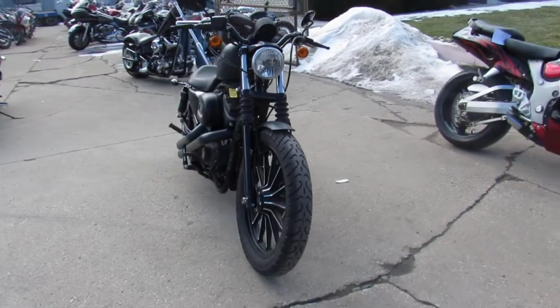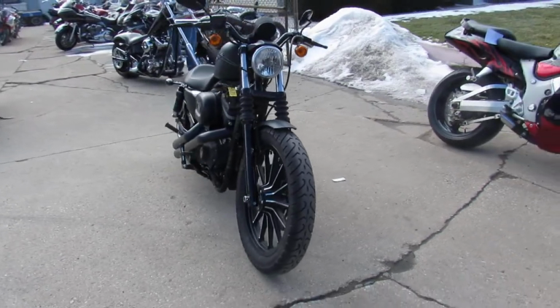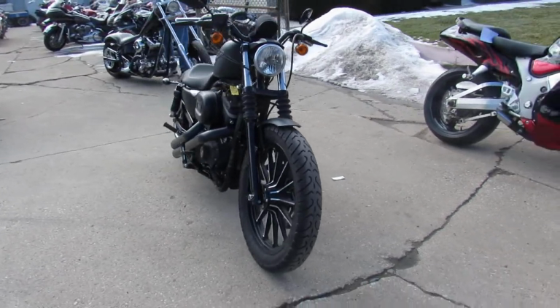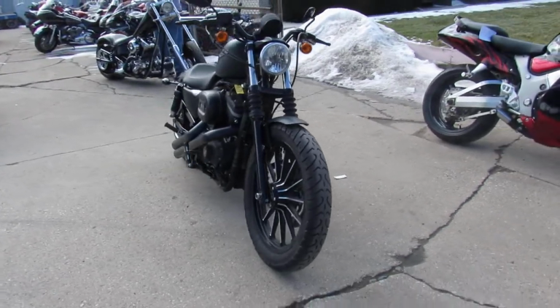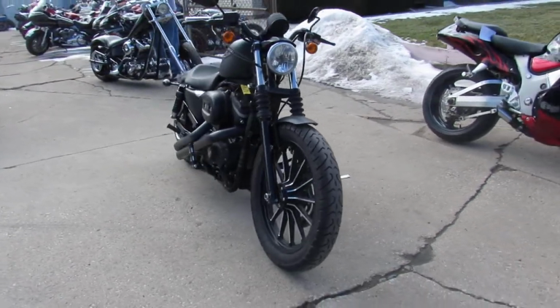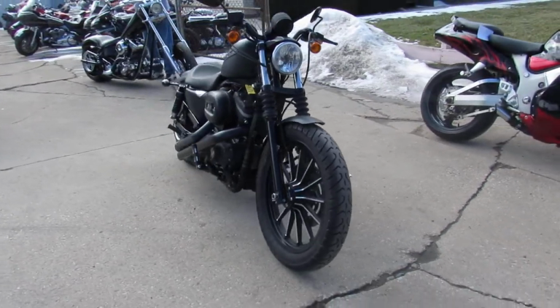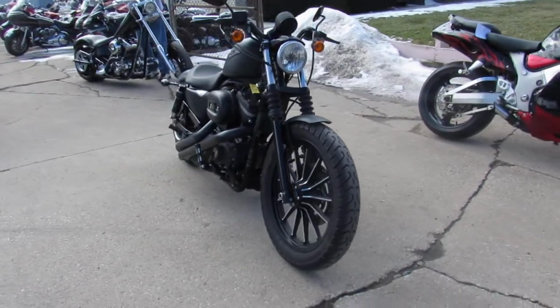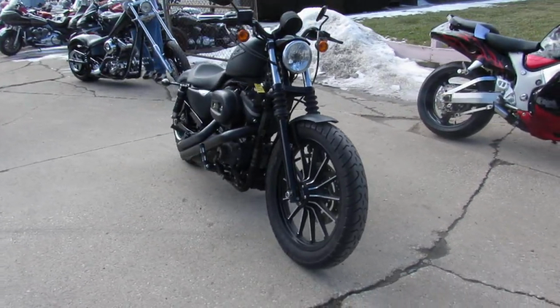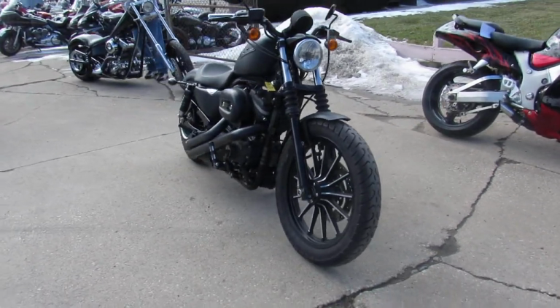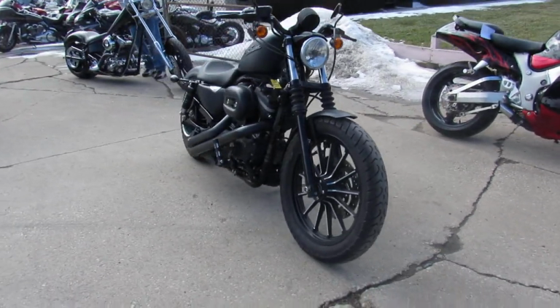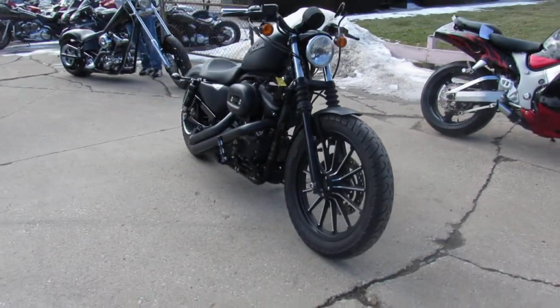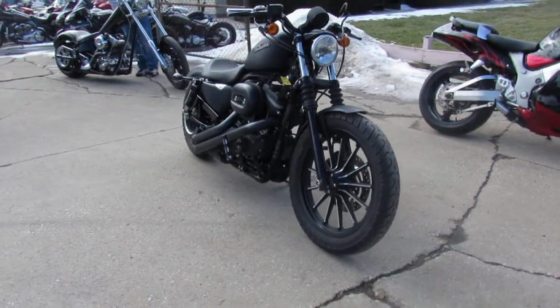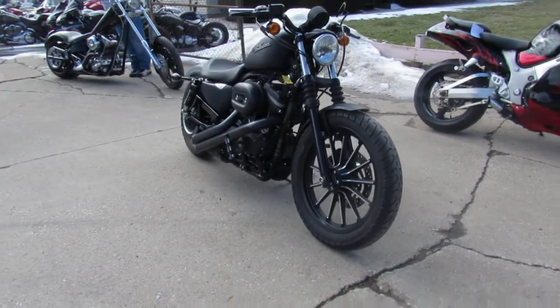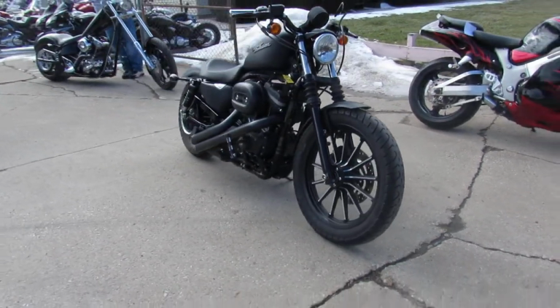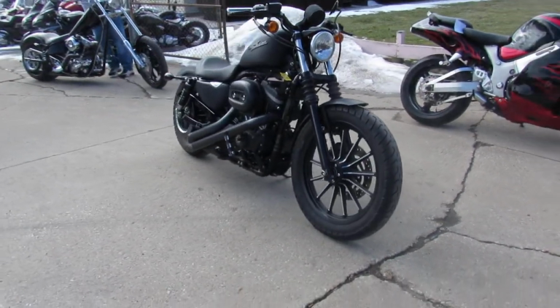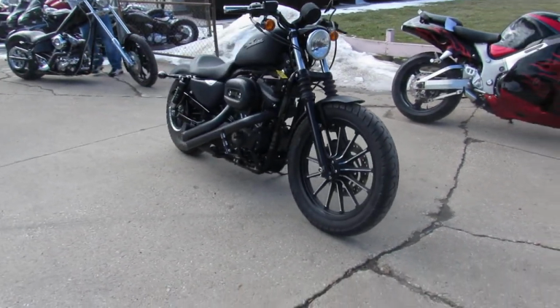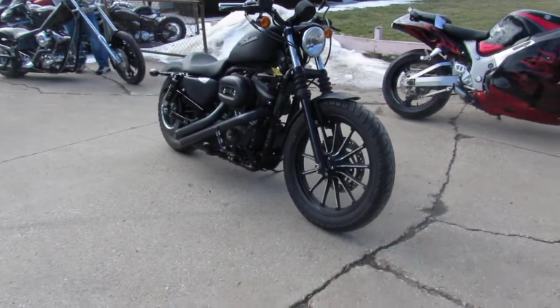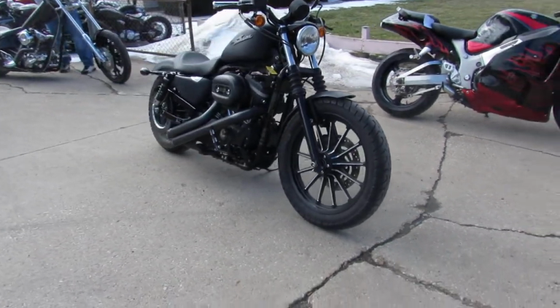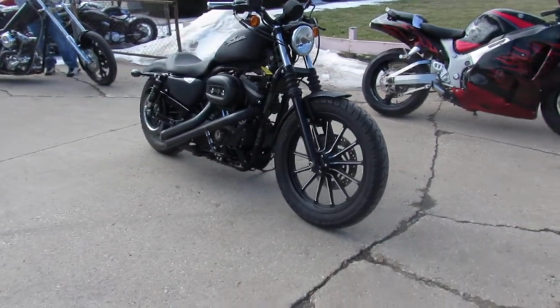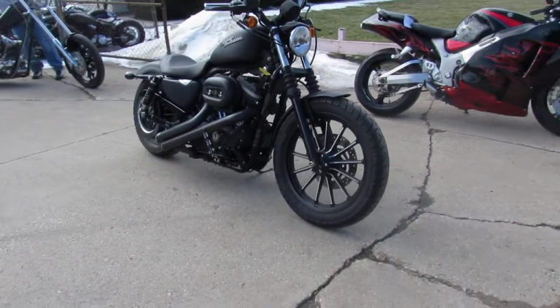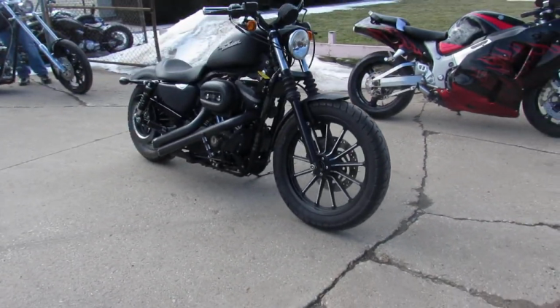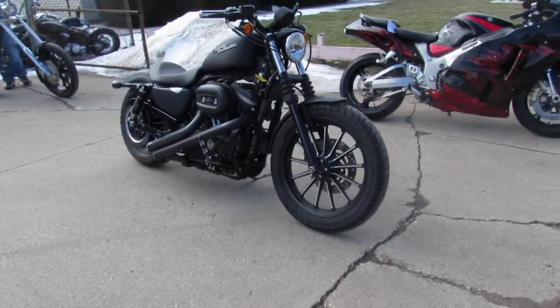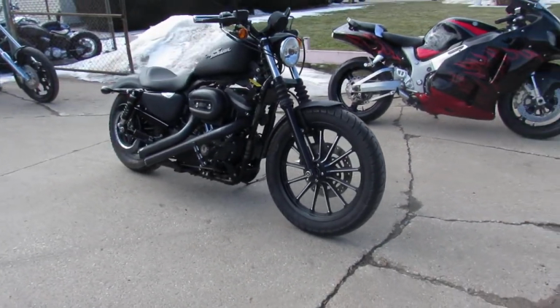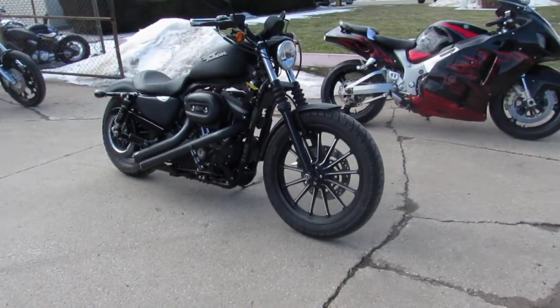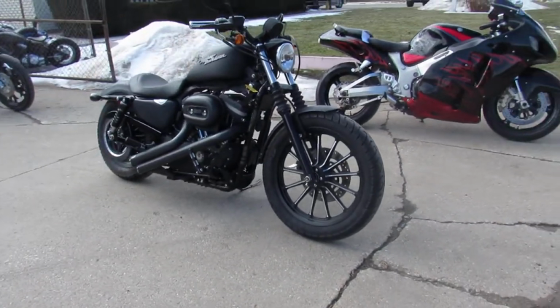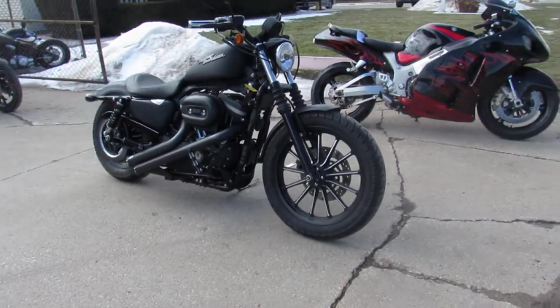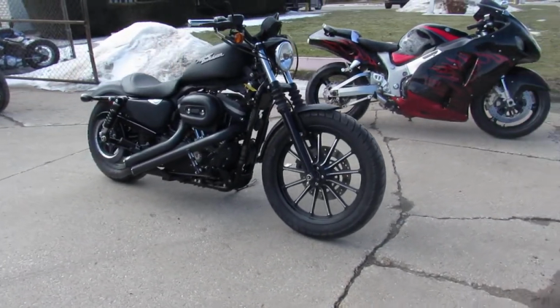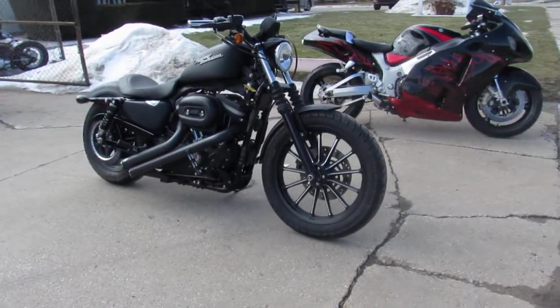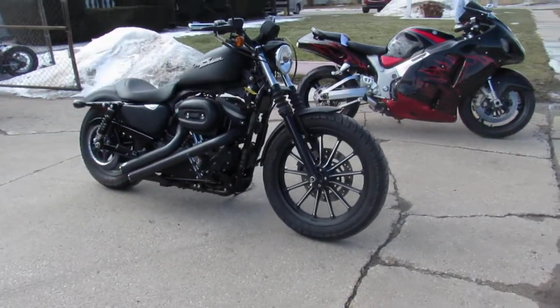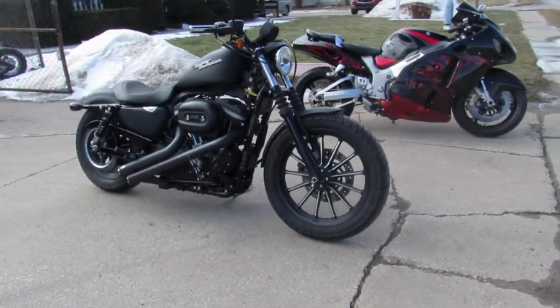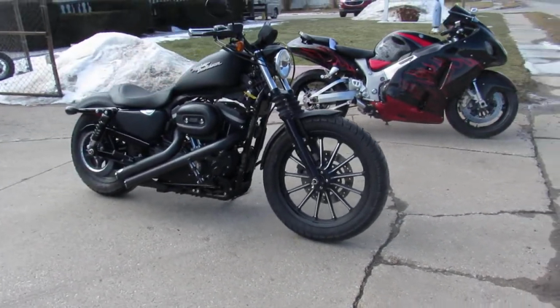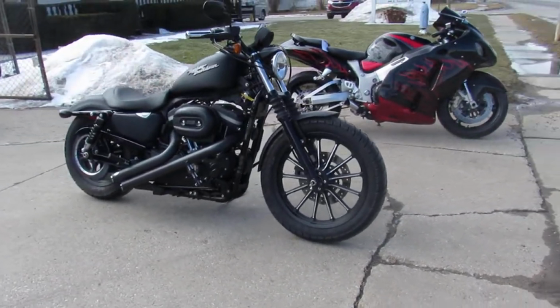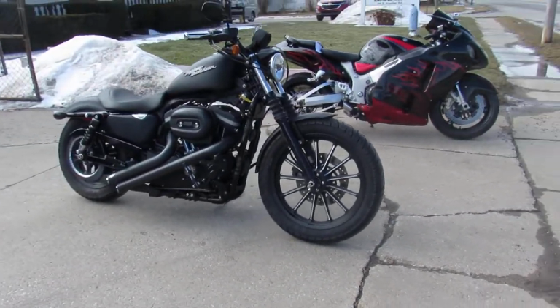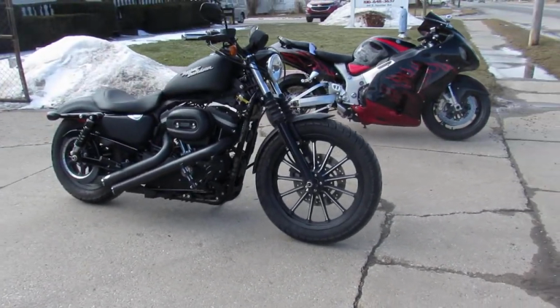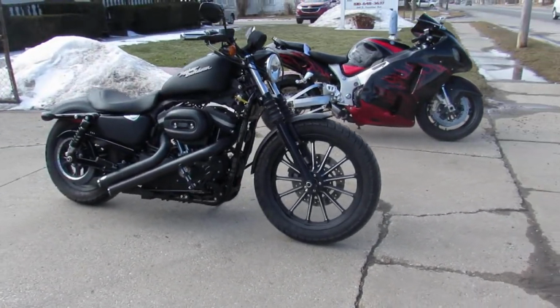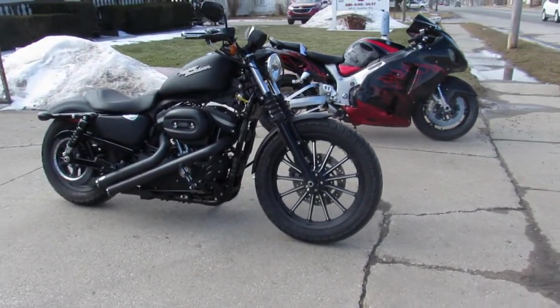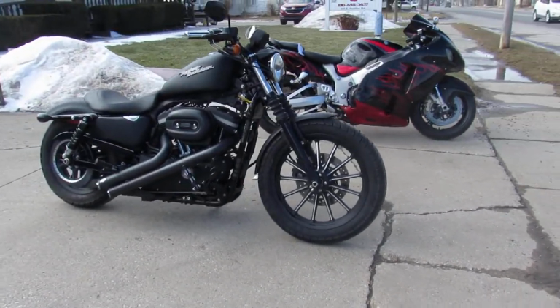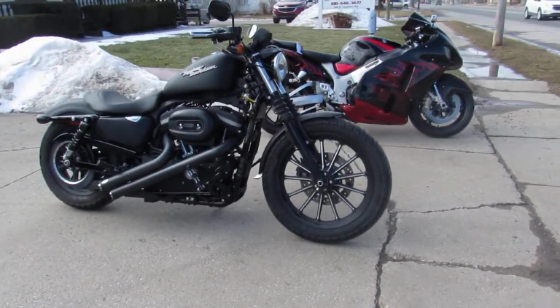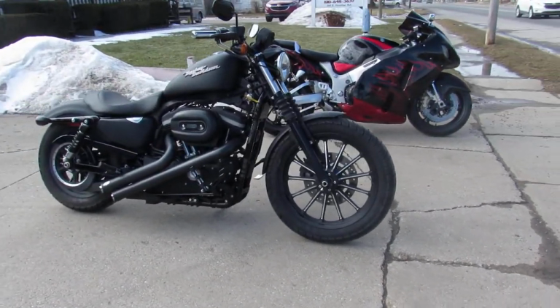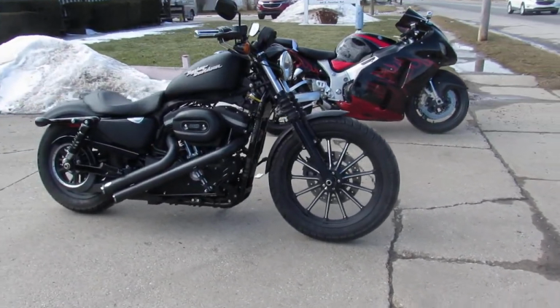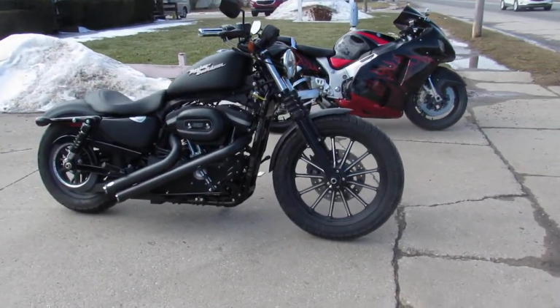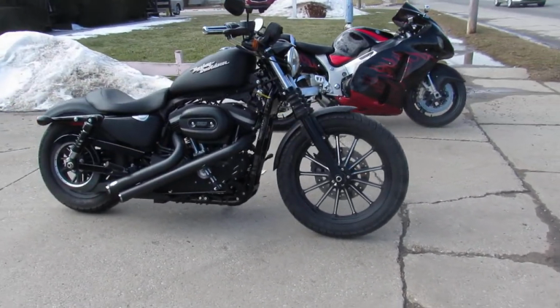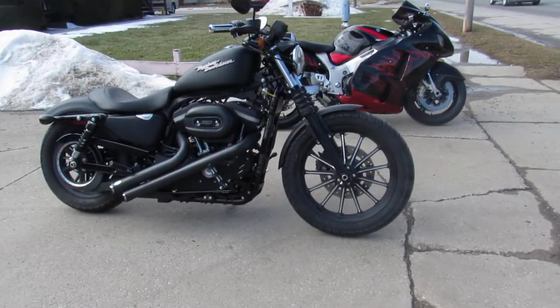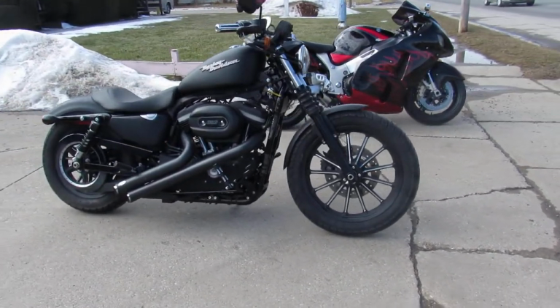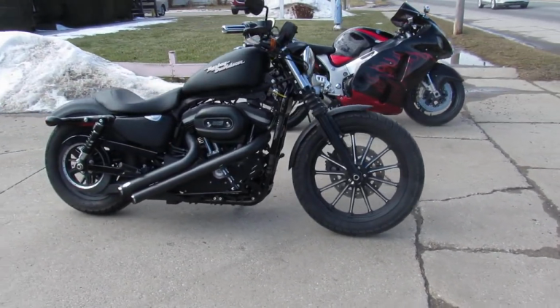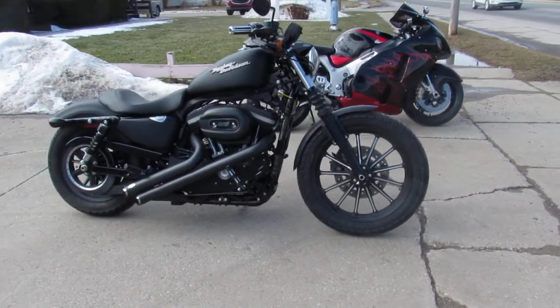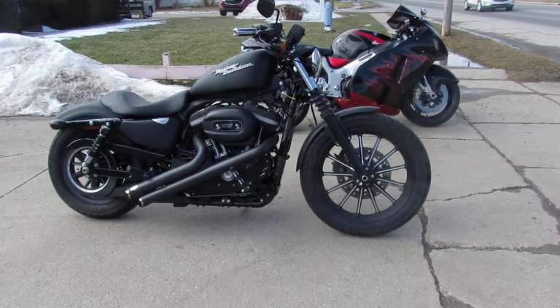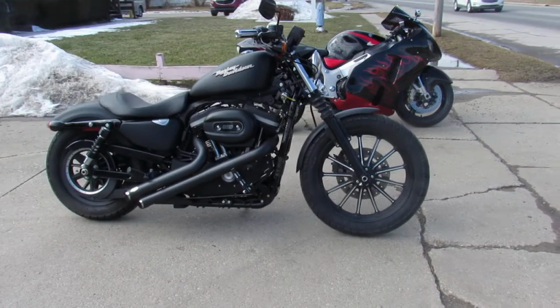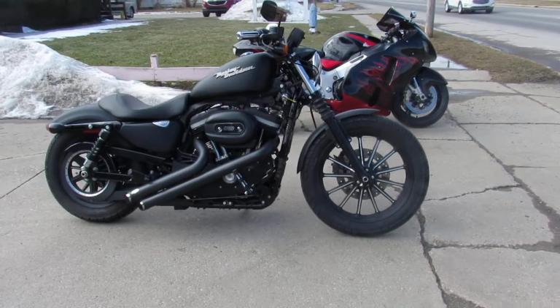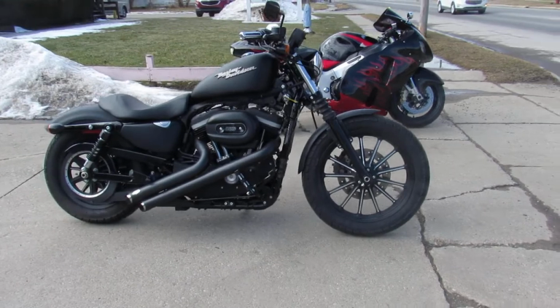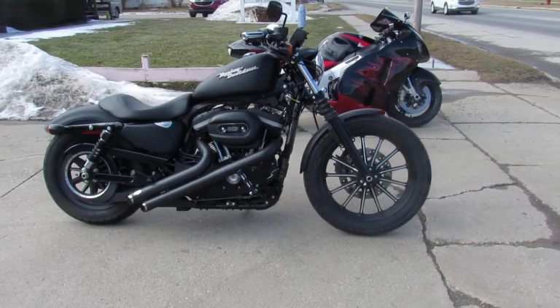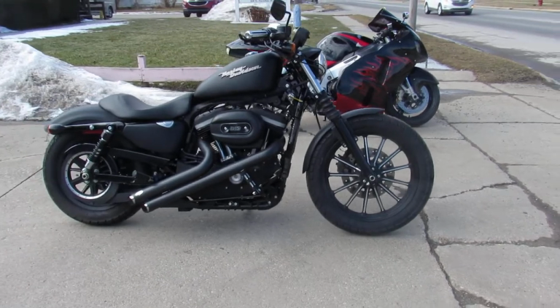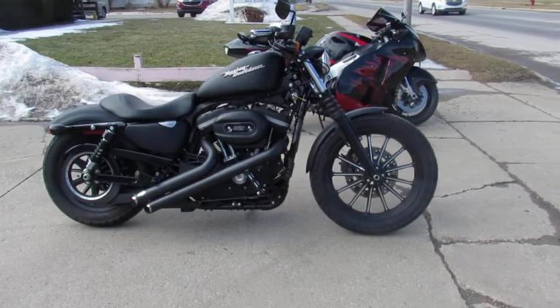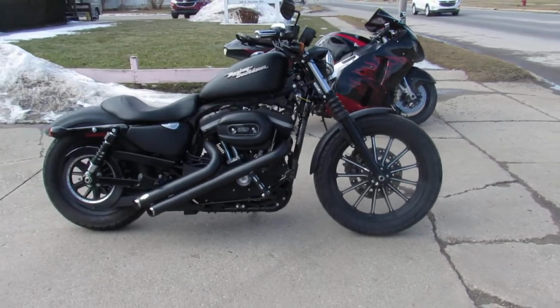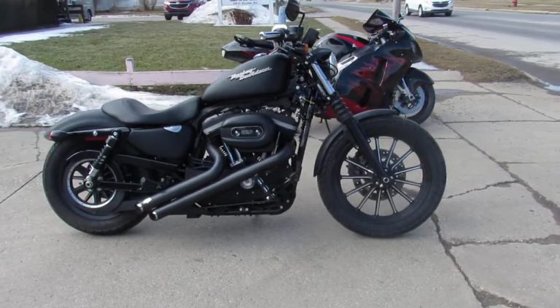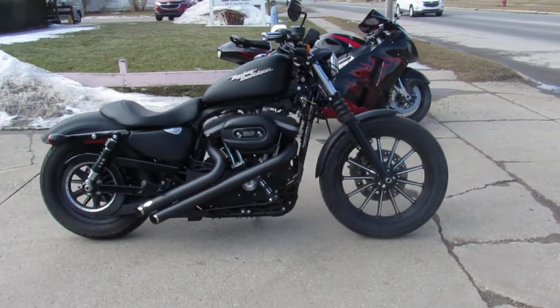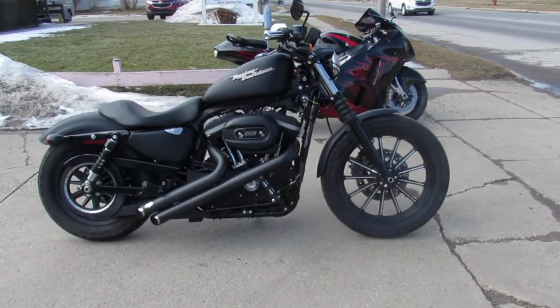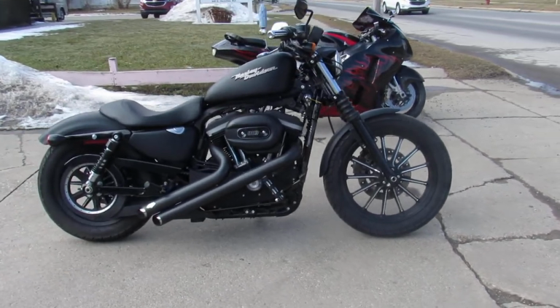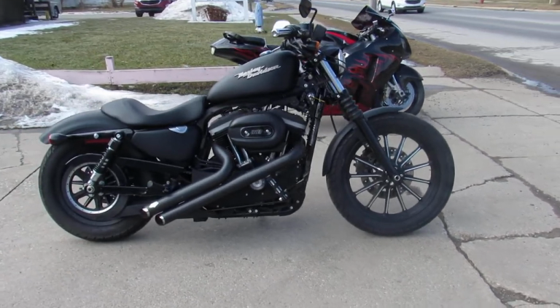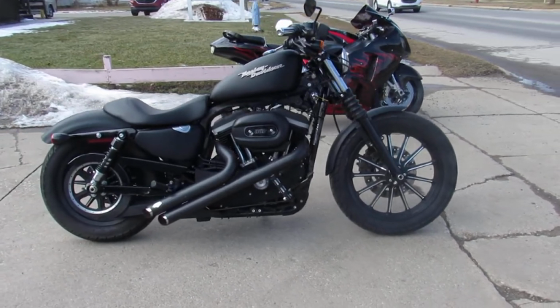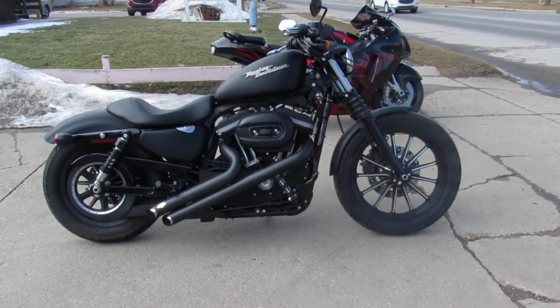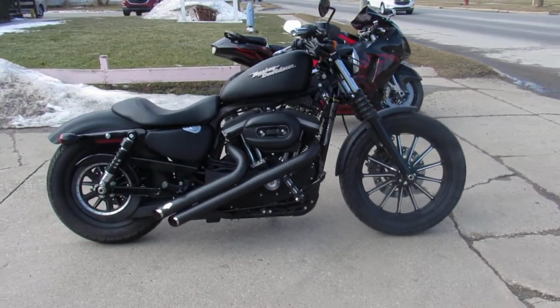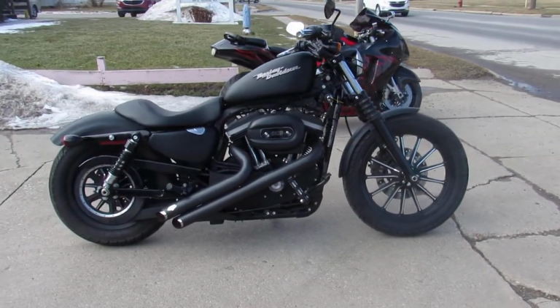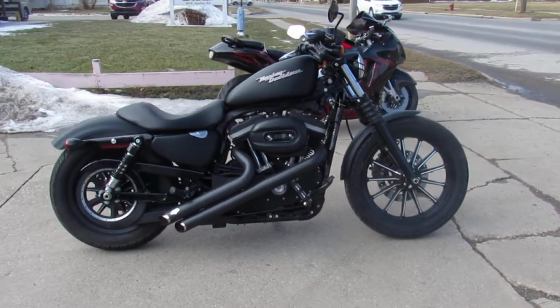Got the blacked out motor and front end, billet foot pedals. Thing runs great, Vance and Hines exhaust sounds awesome.